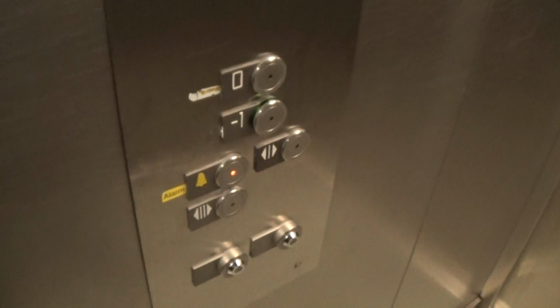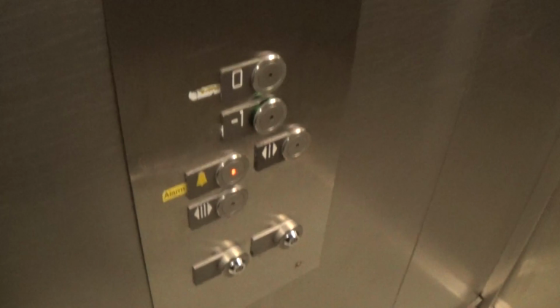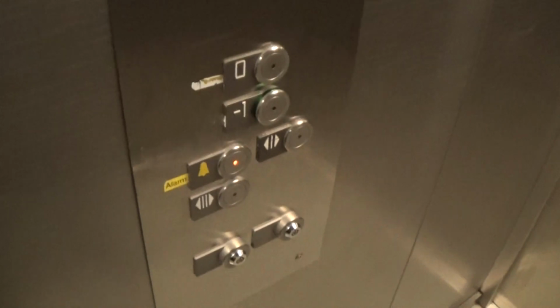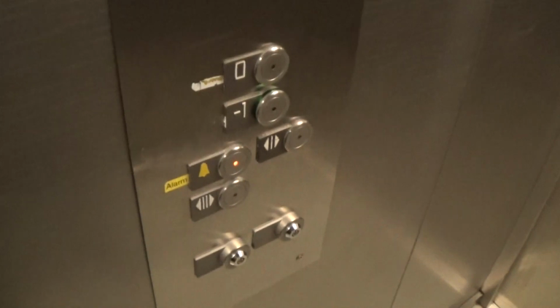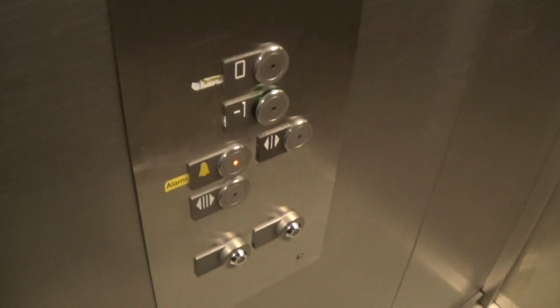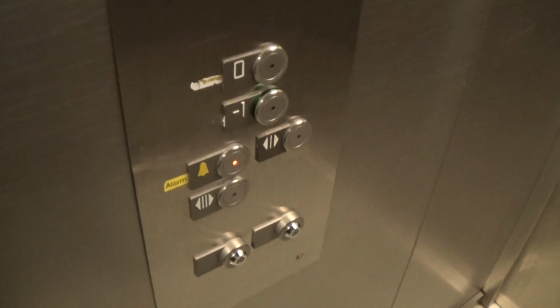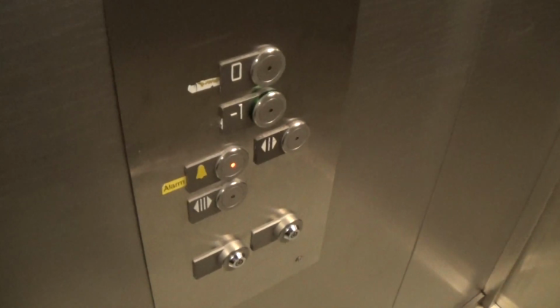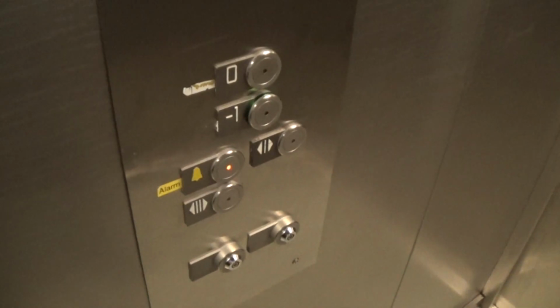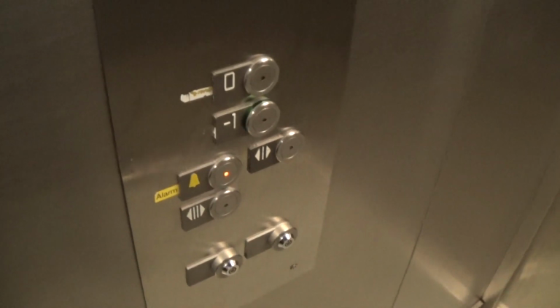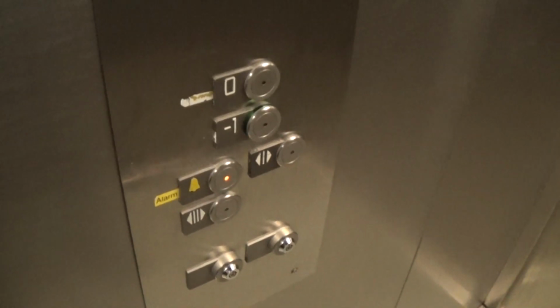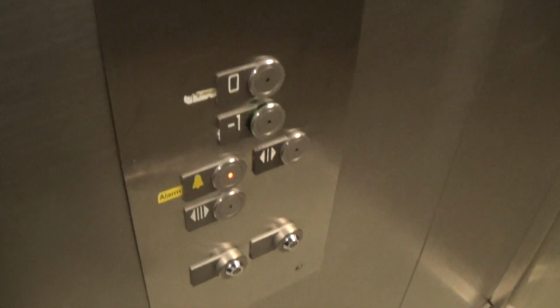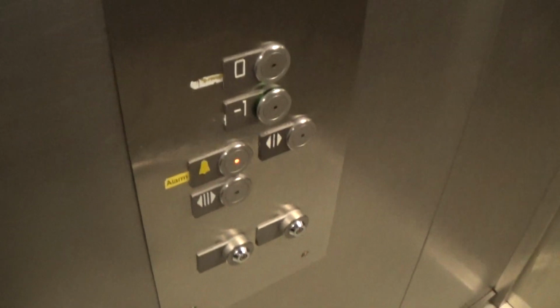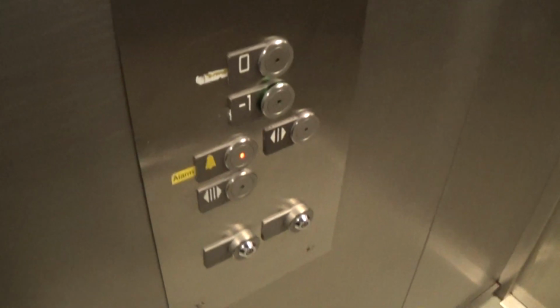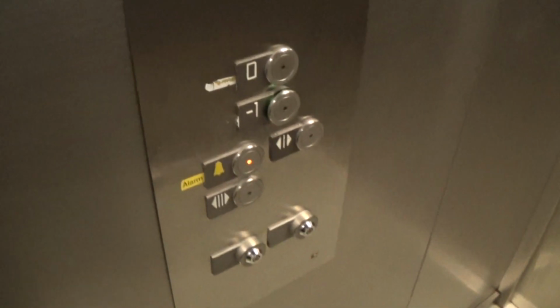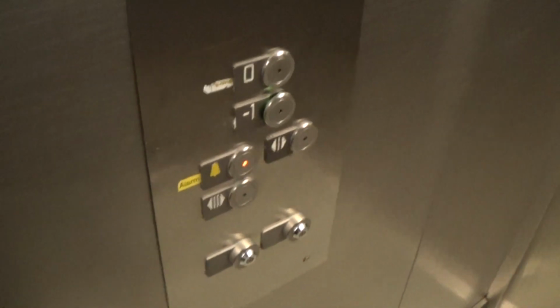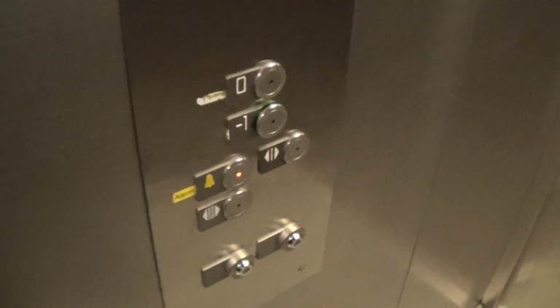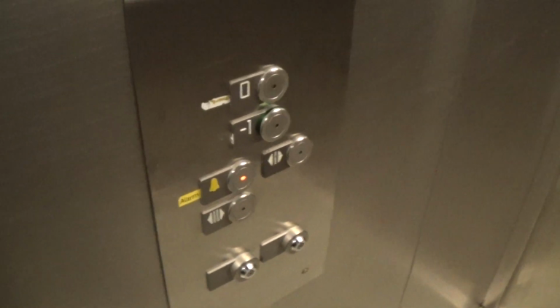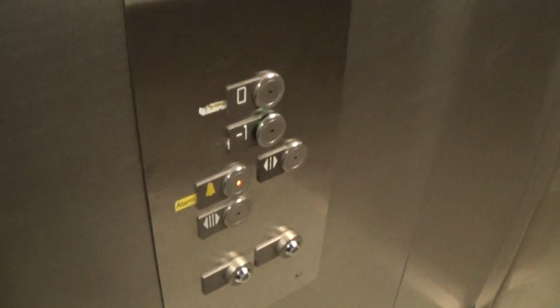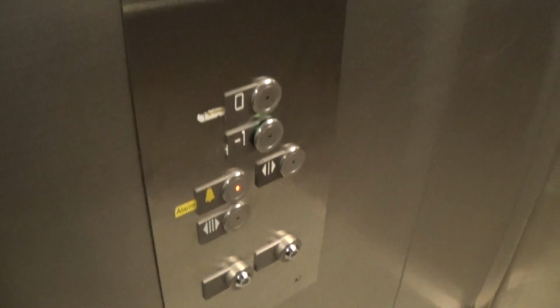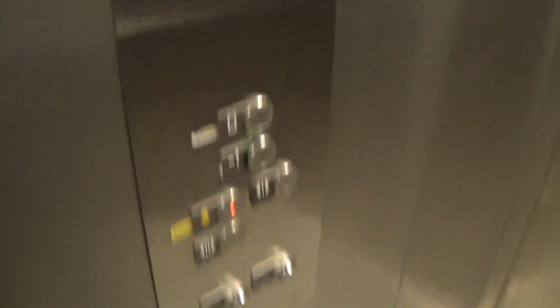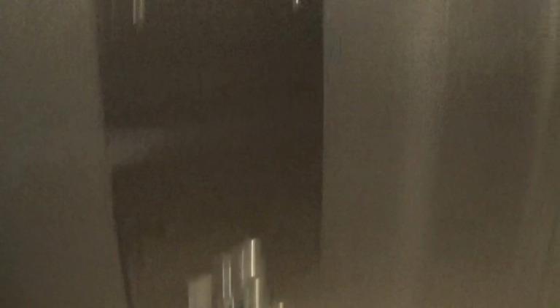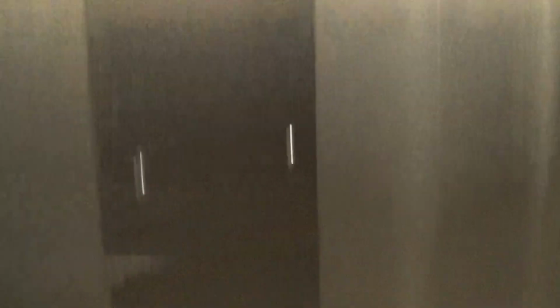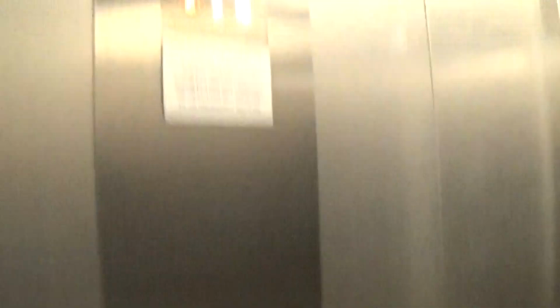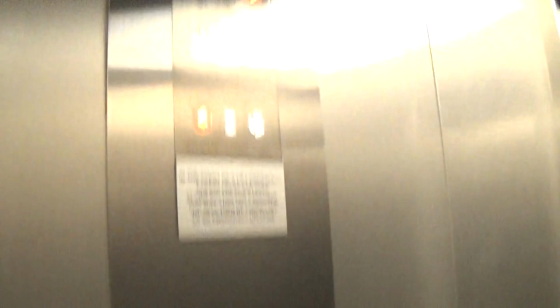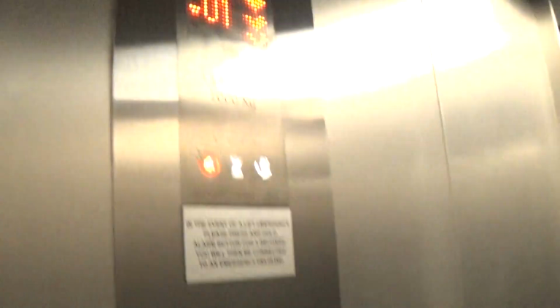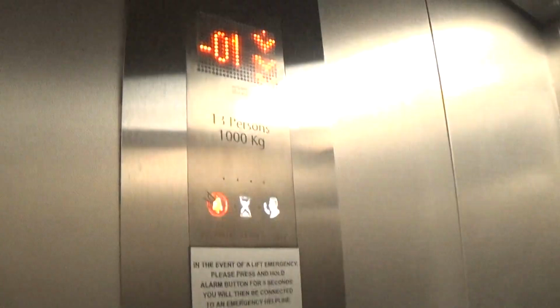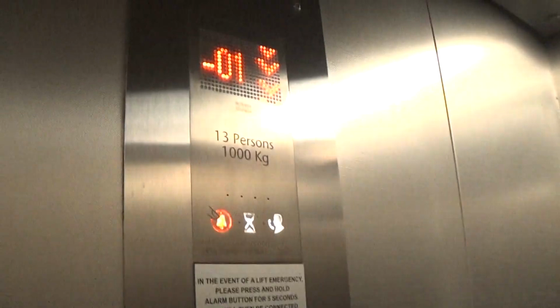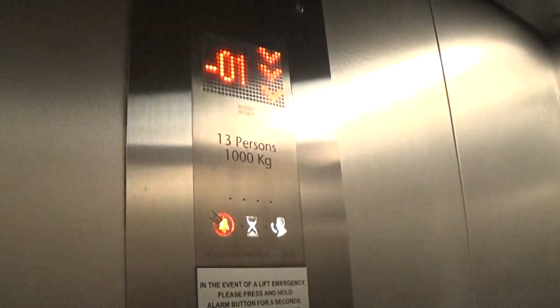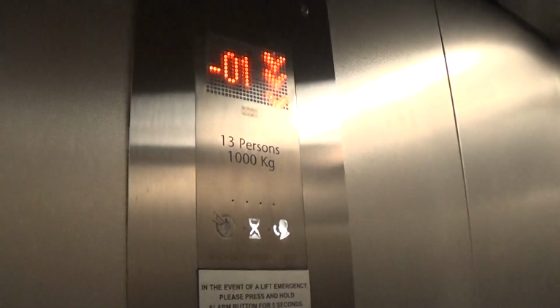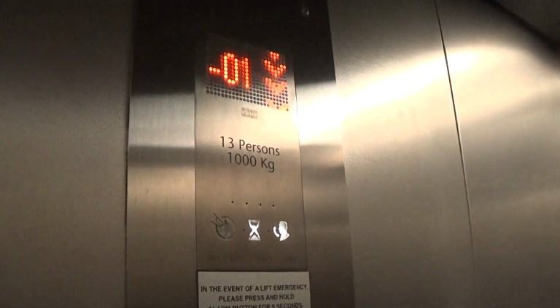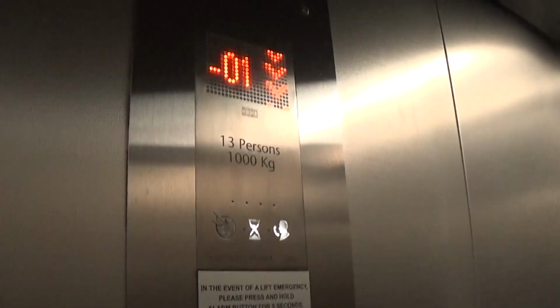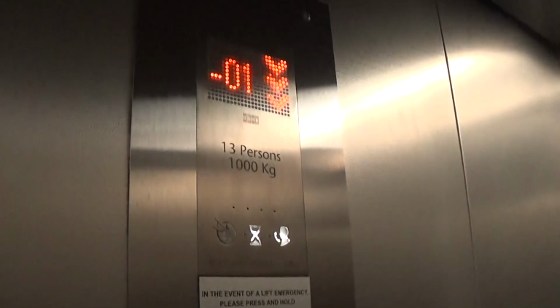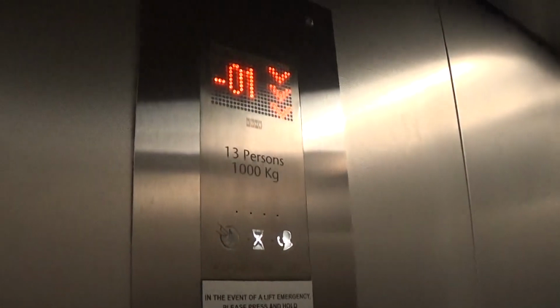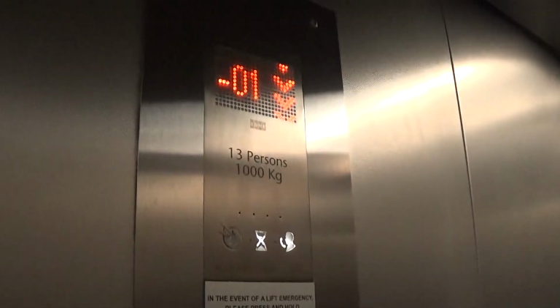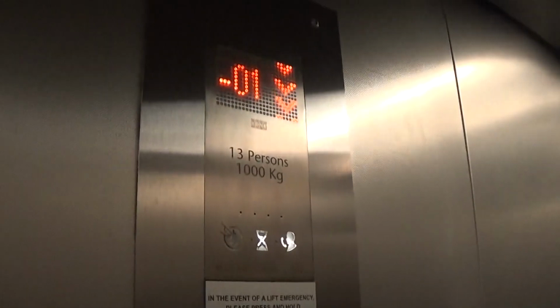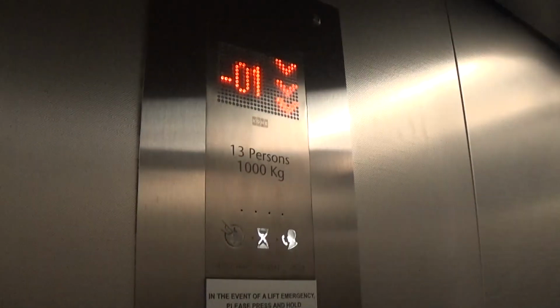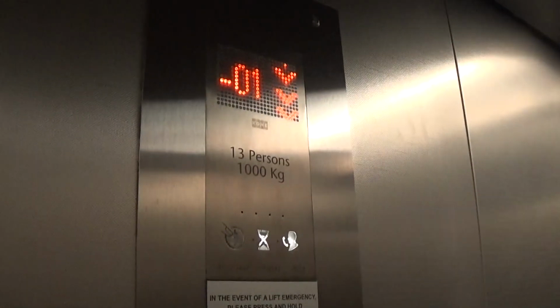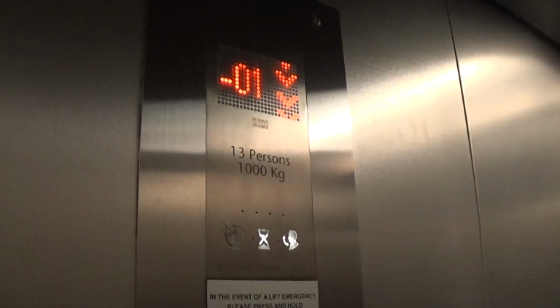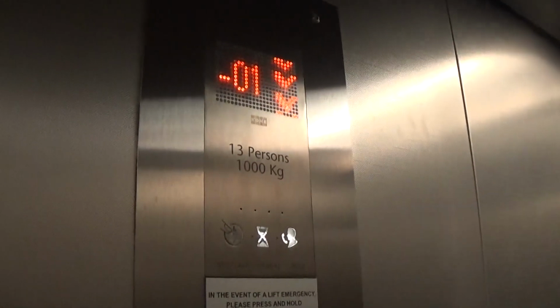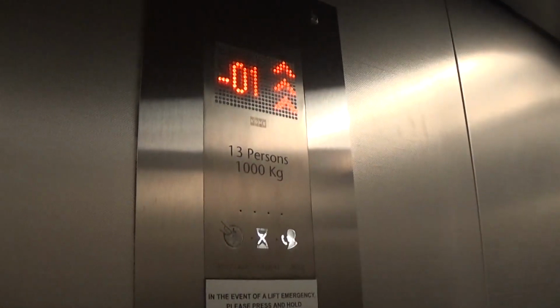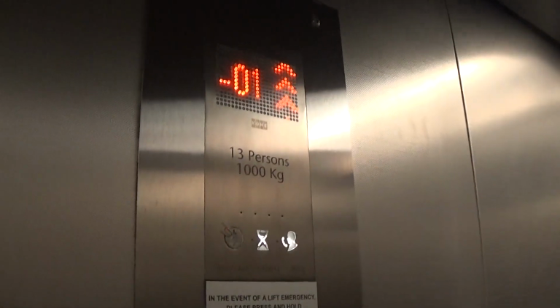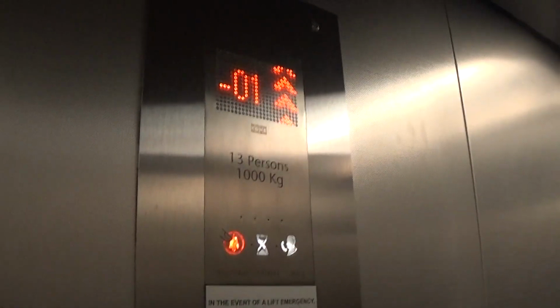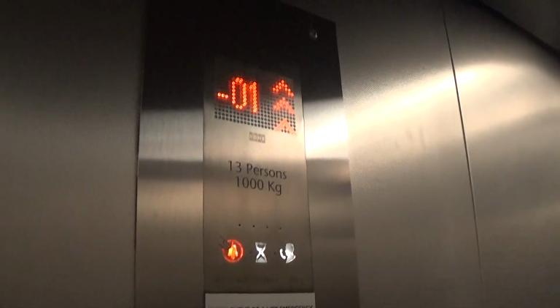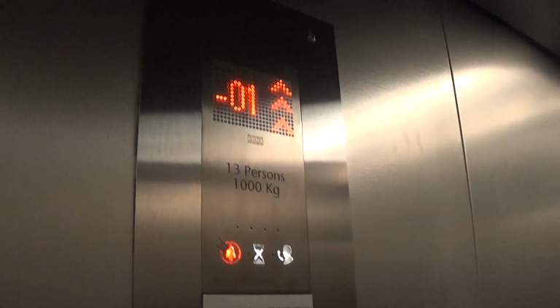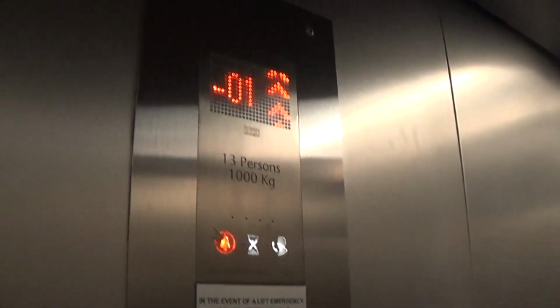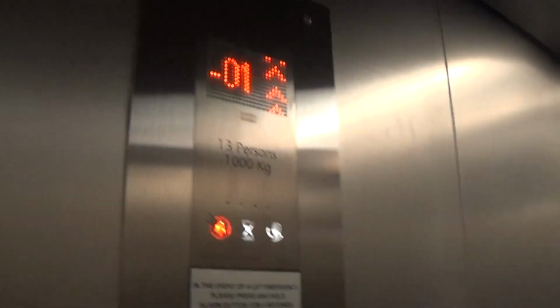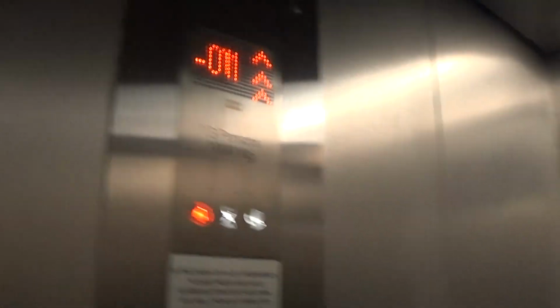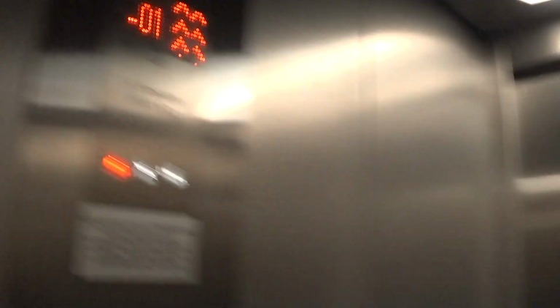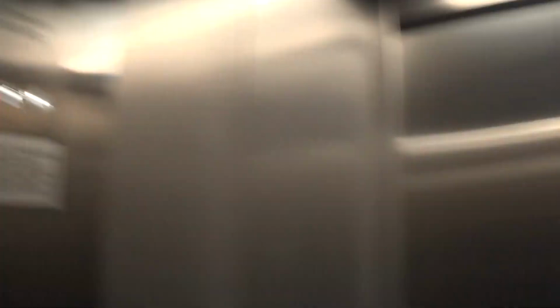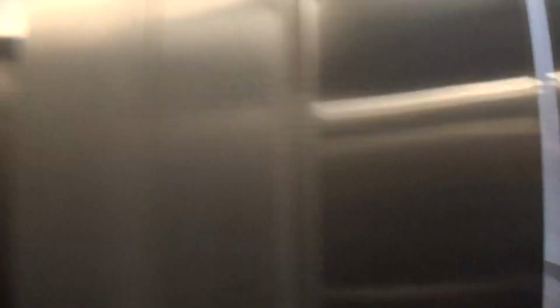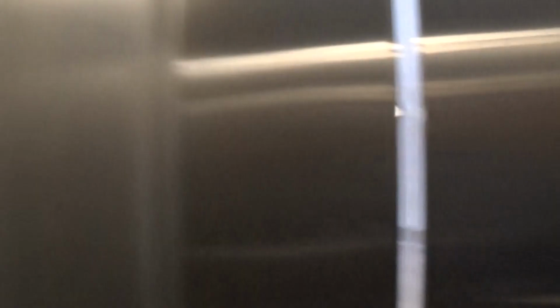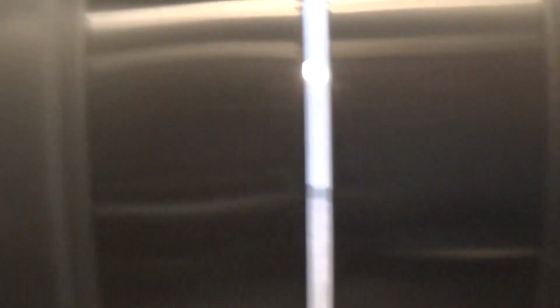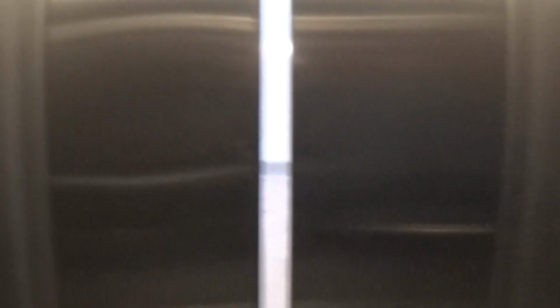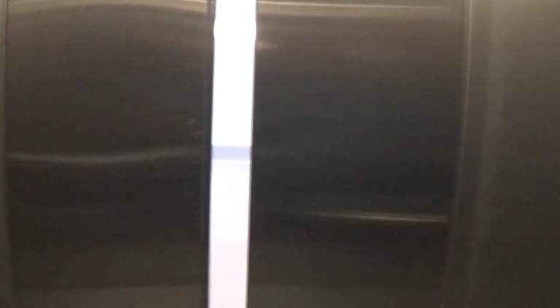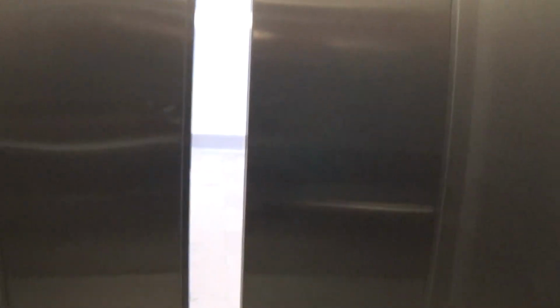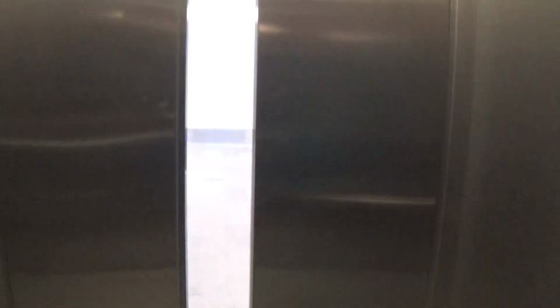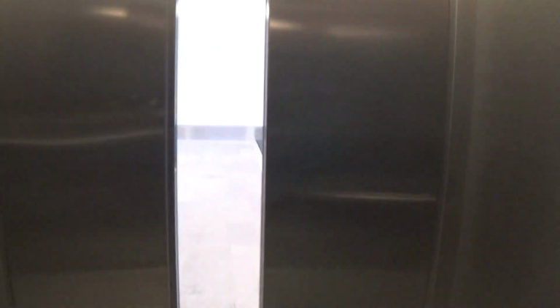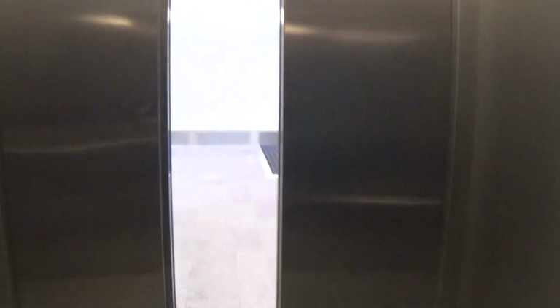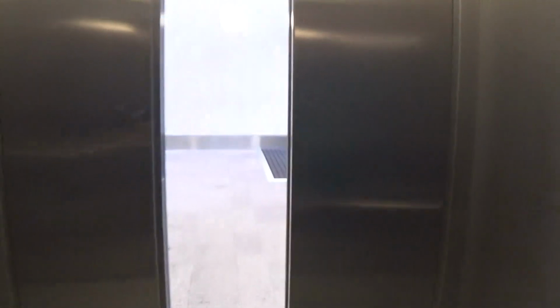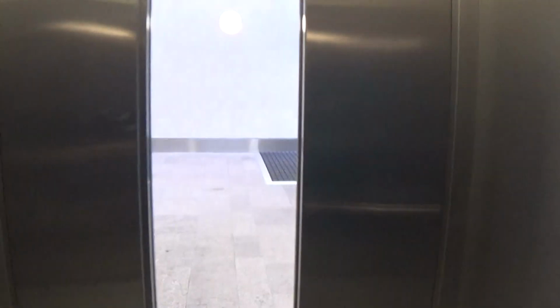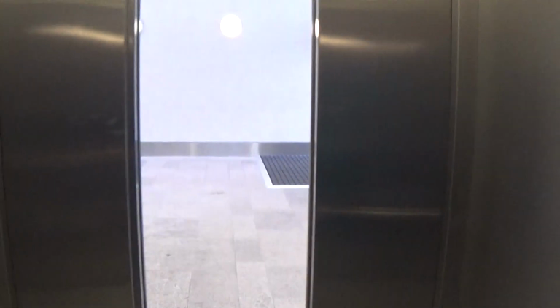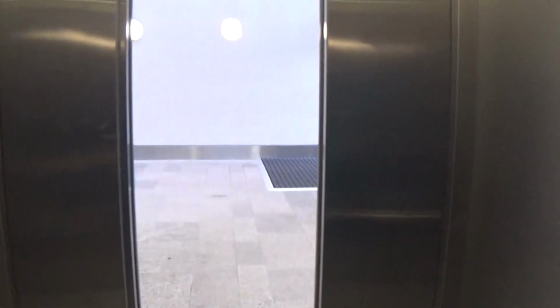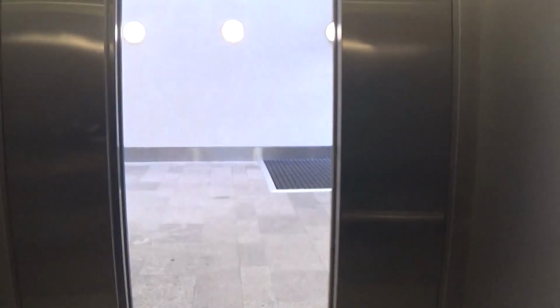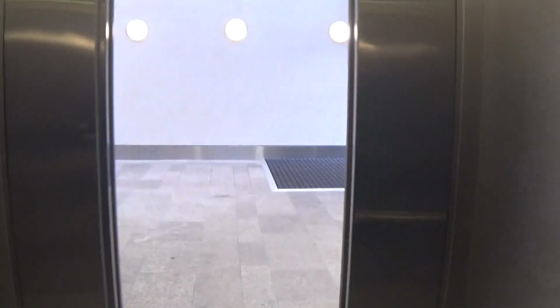Sorry, here we are at minus 1. Capacity is 1,000 kilos, 30 persons, built in 2012 — 11 years ago.